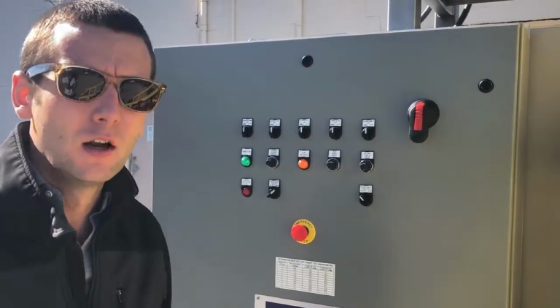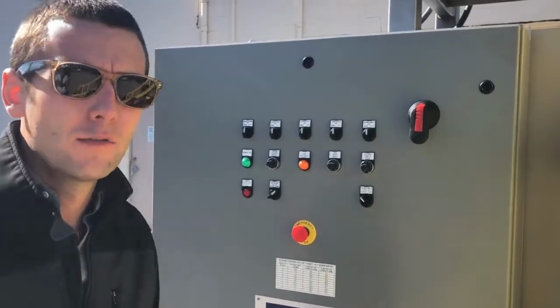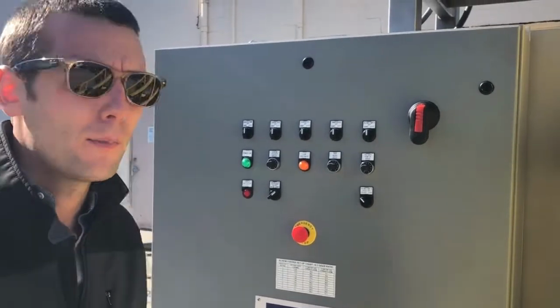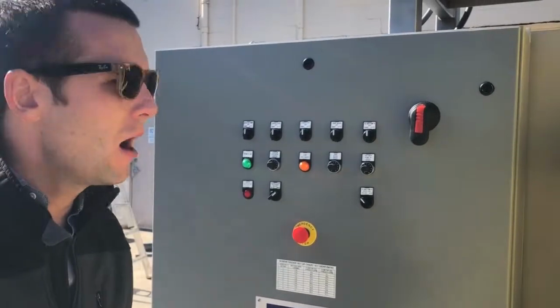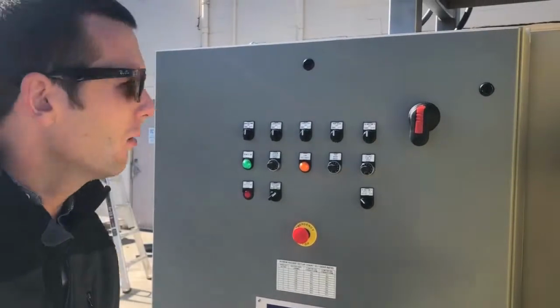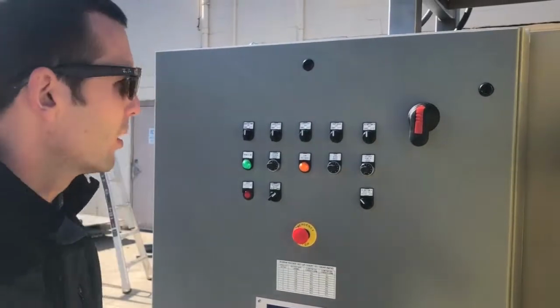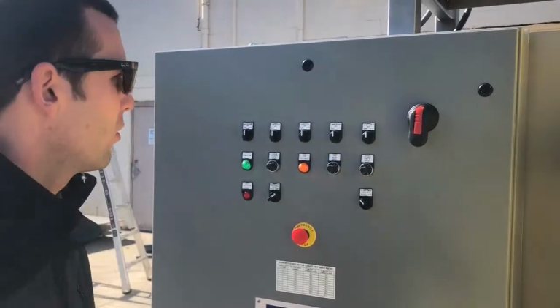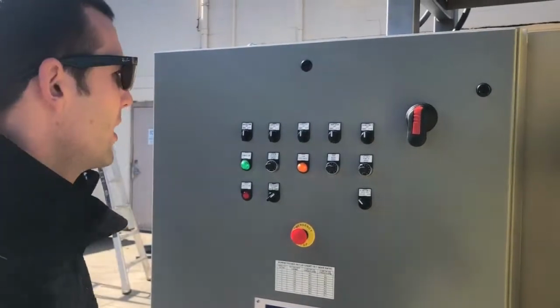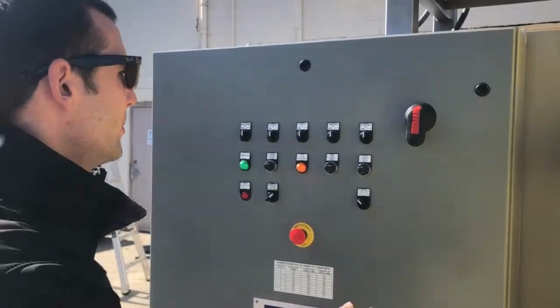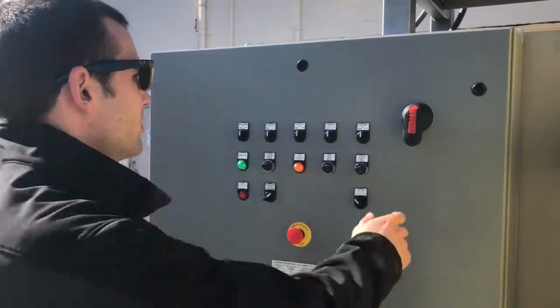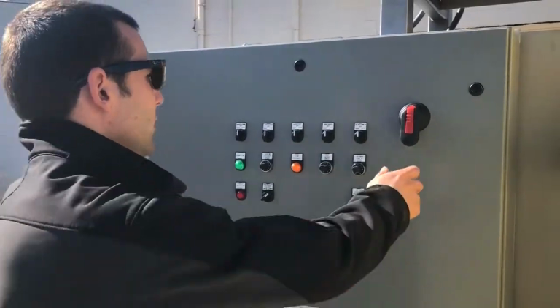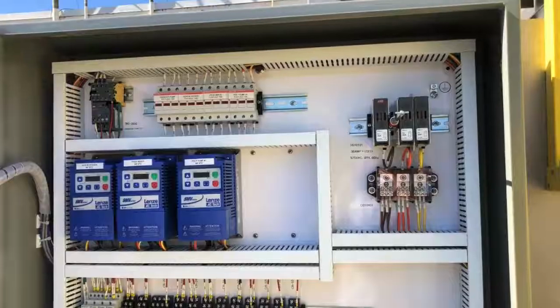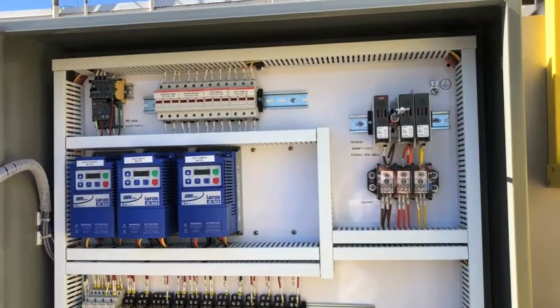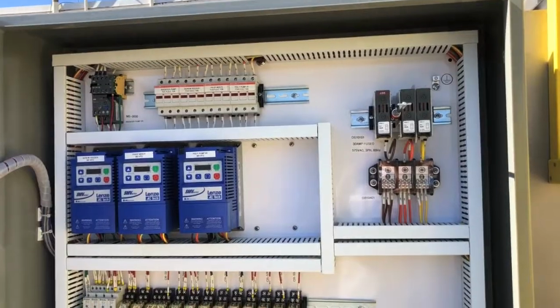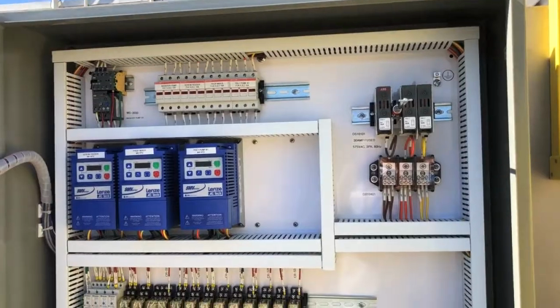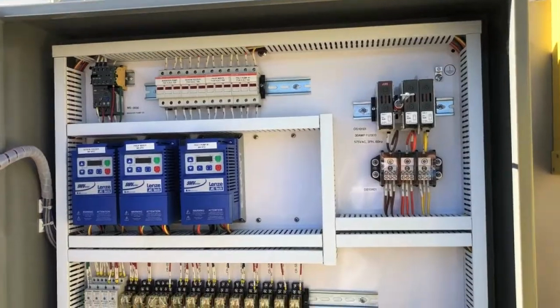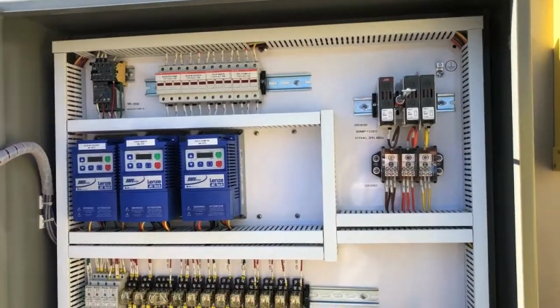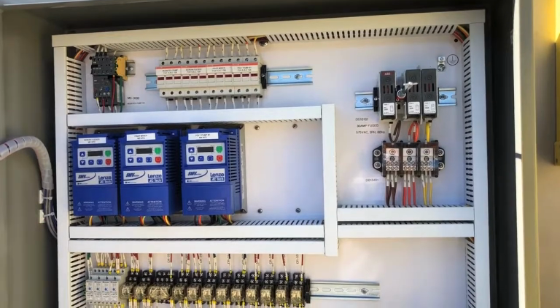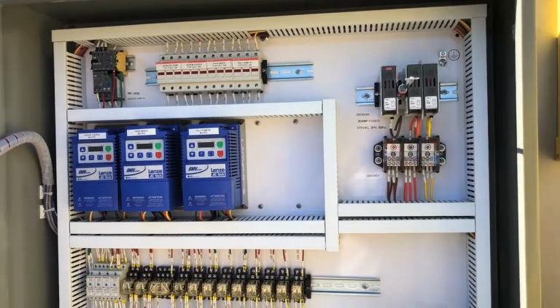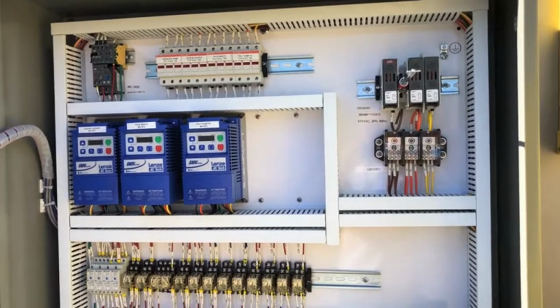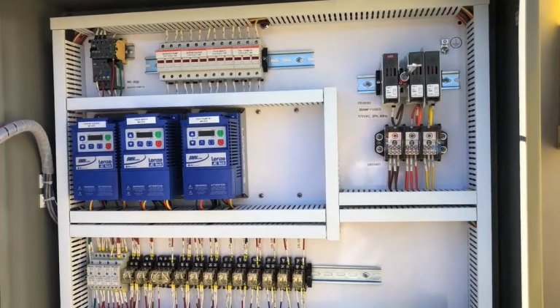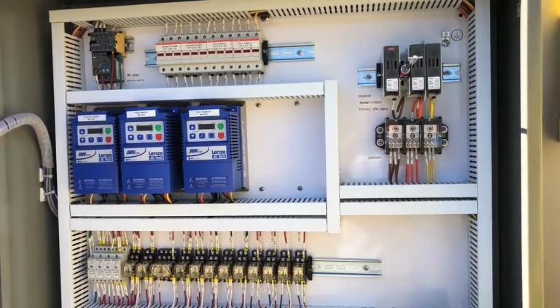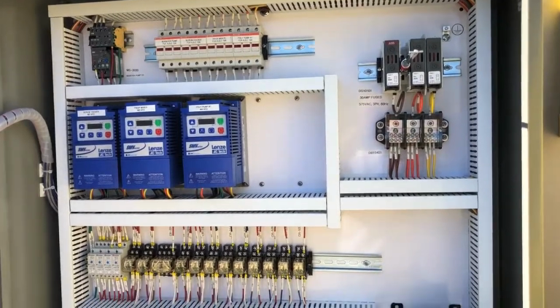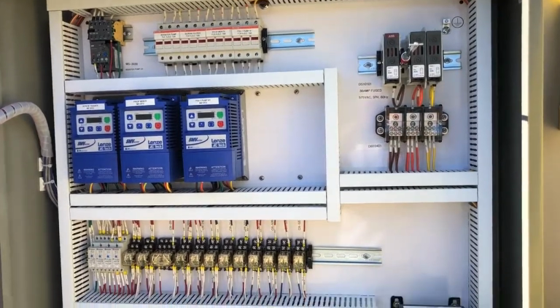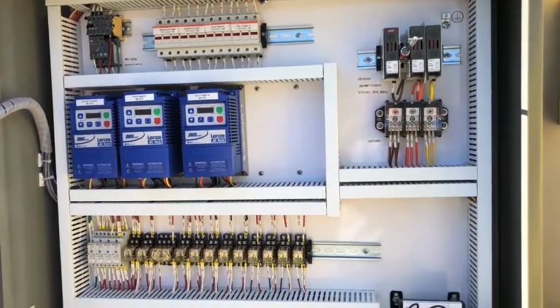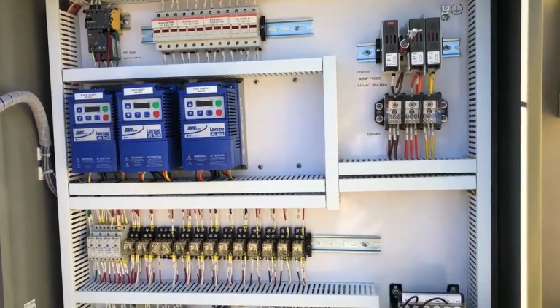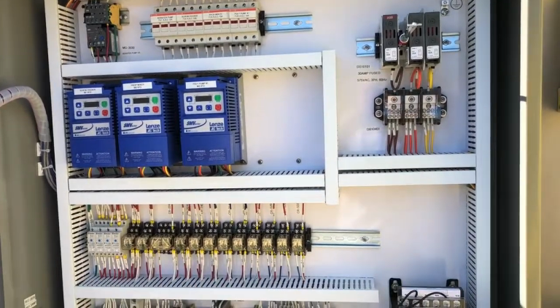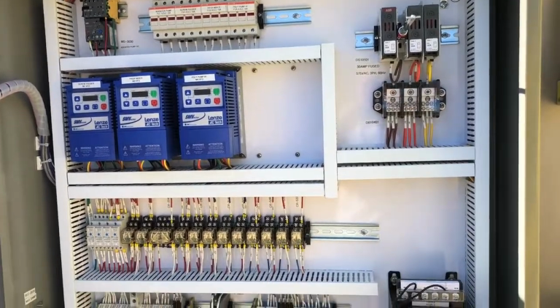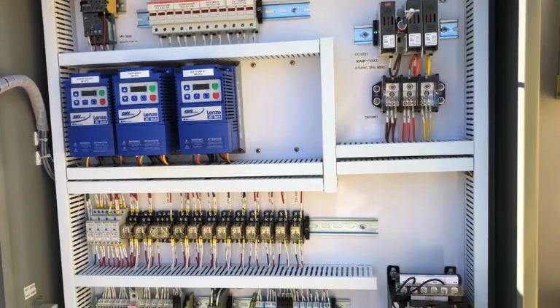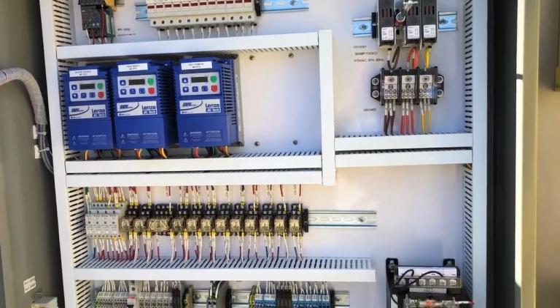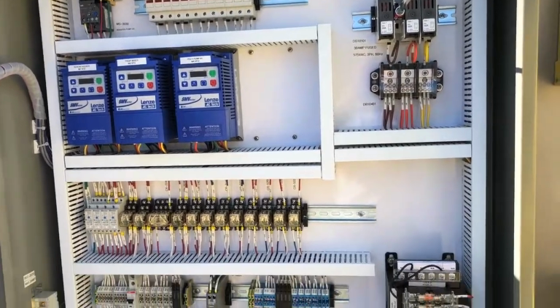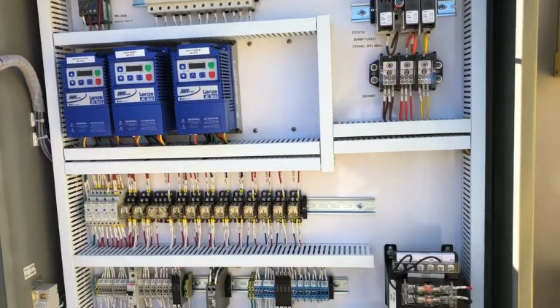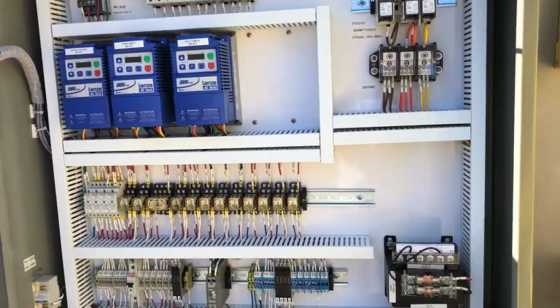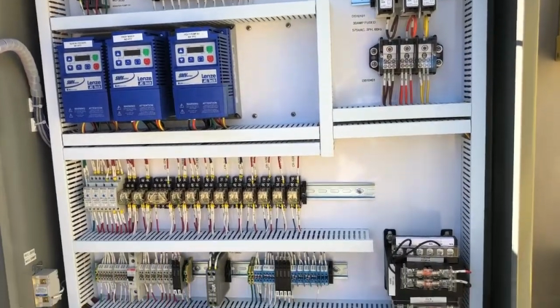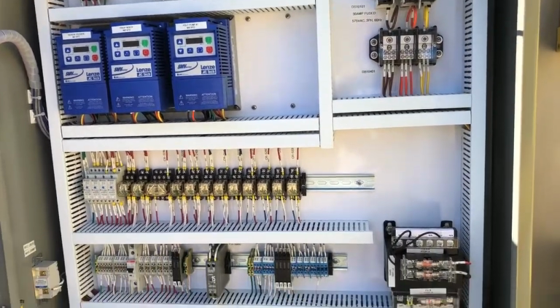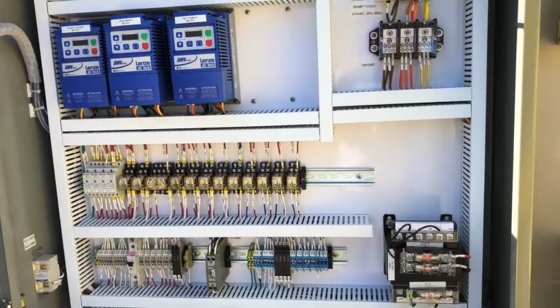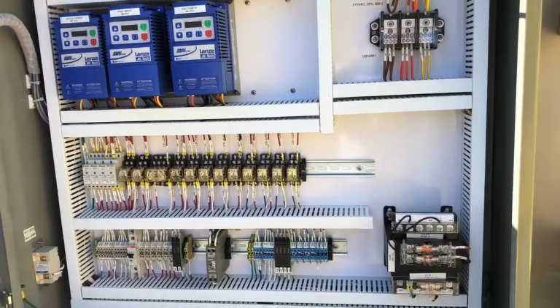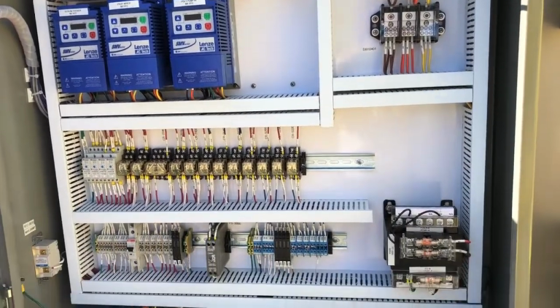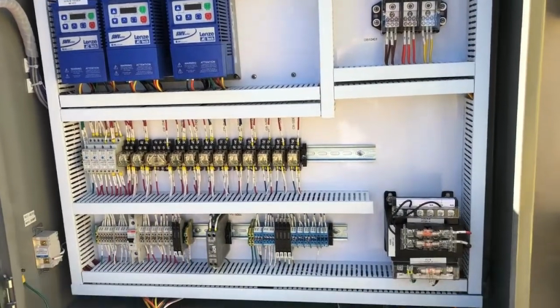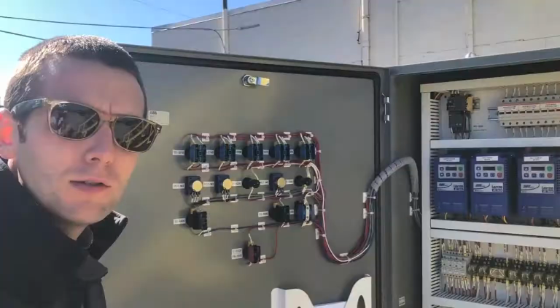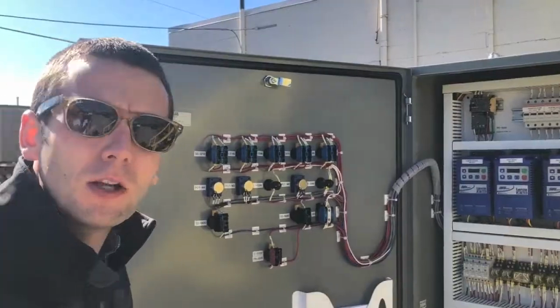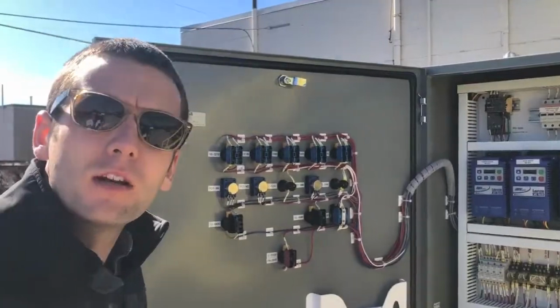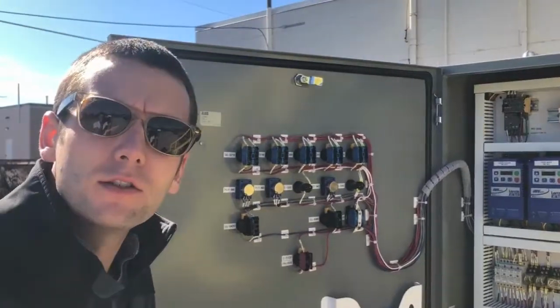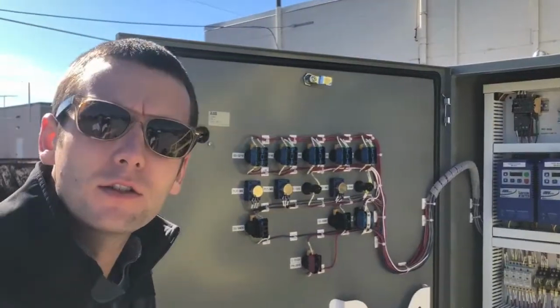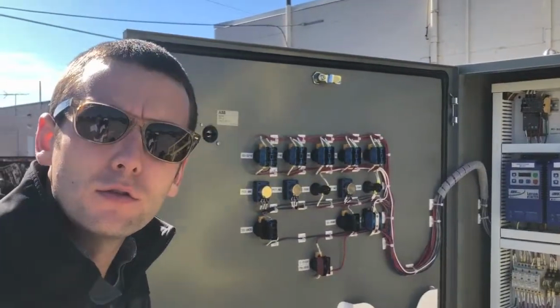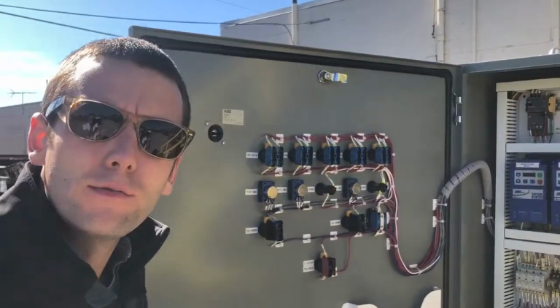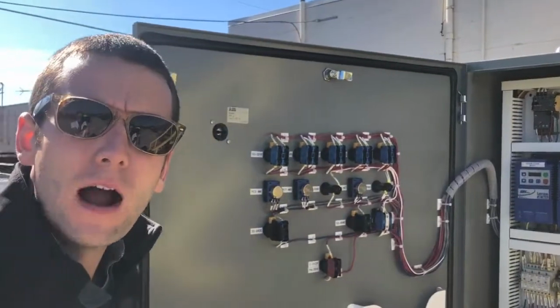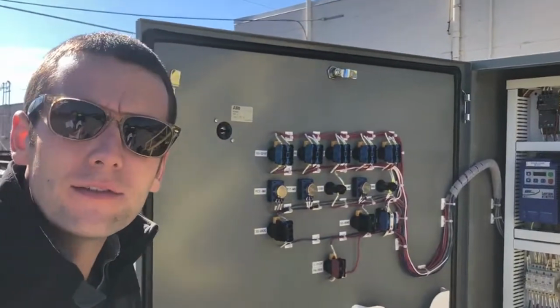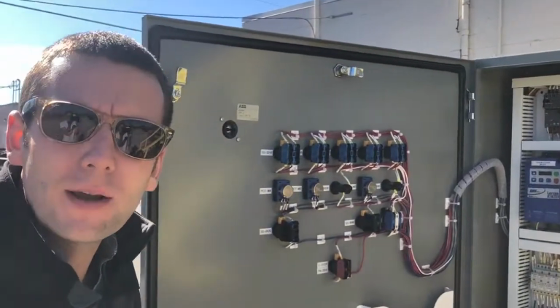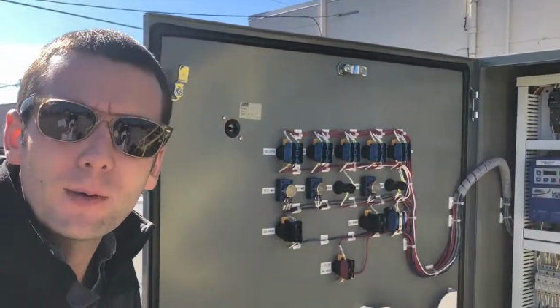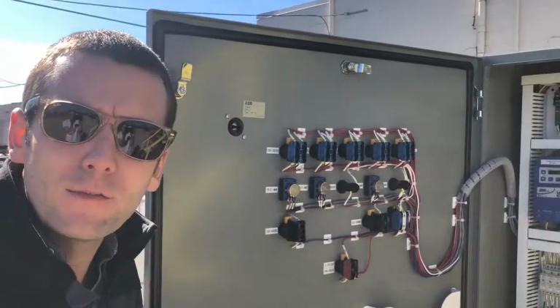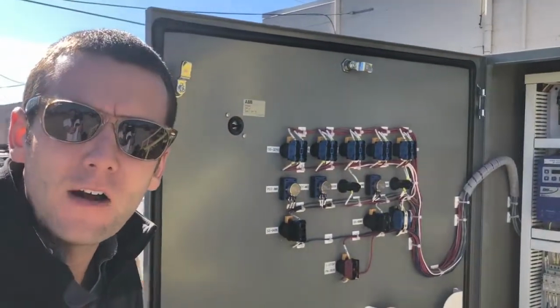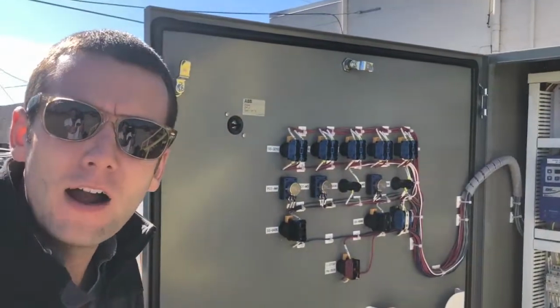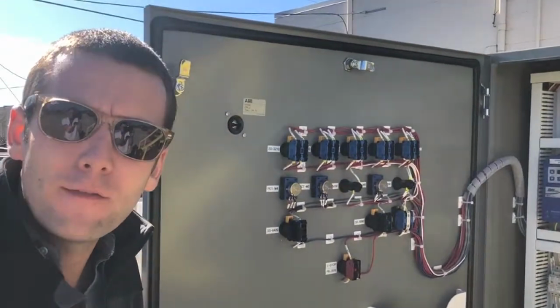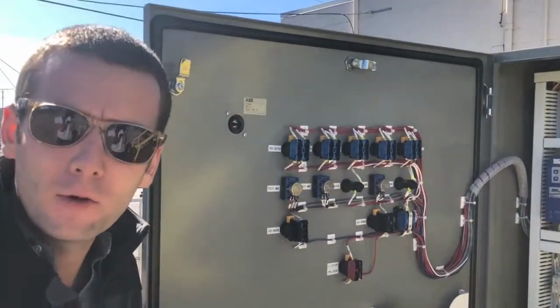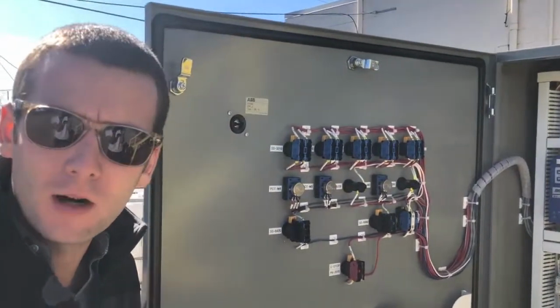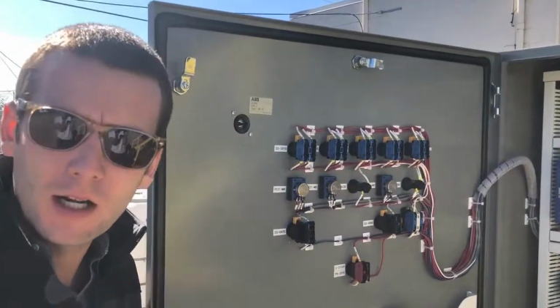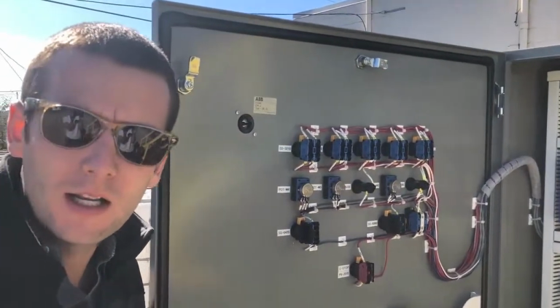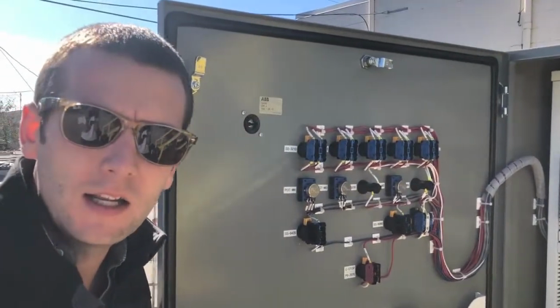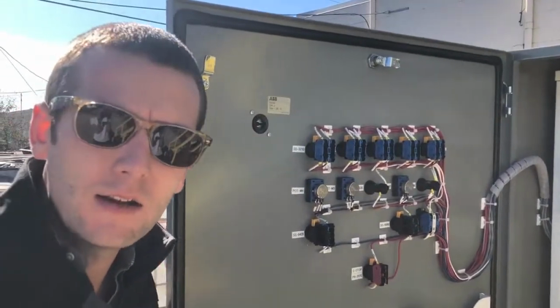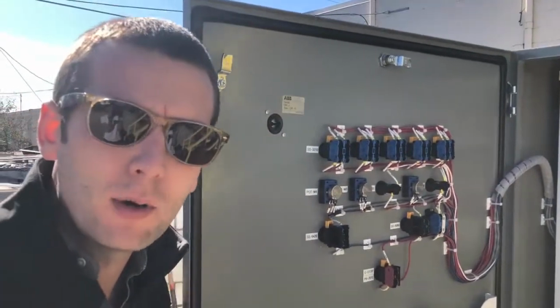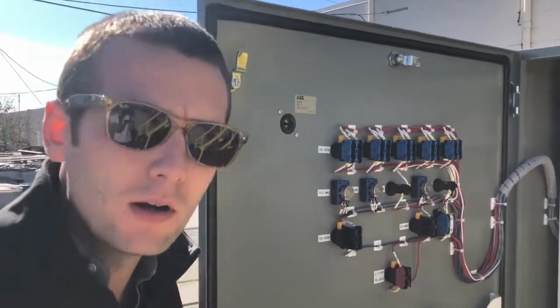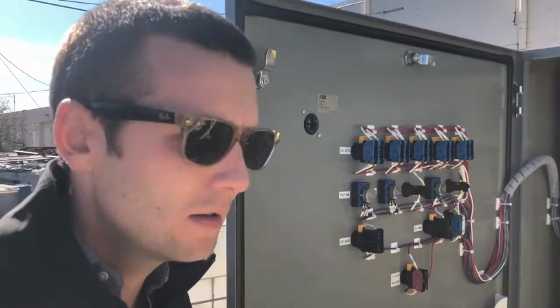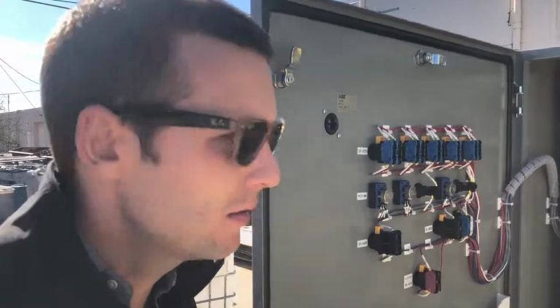For power requirements we've got 30 amps on this unit, 480 volt 3-phase. We can also do 575 volt for our Canadian partners.